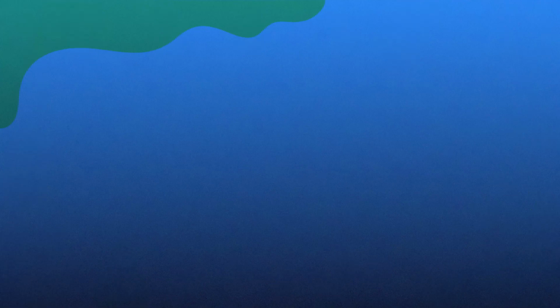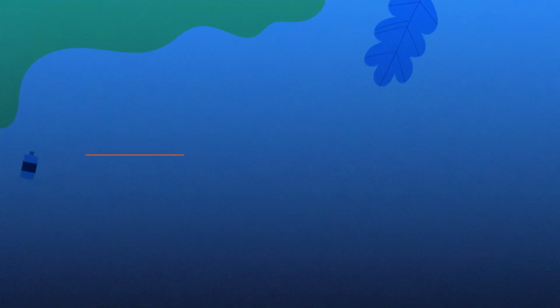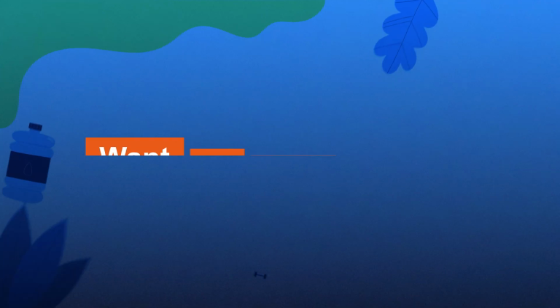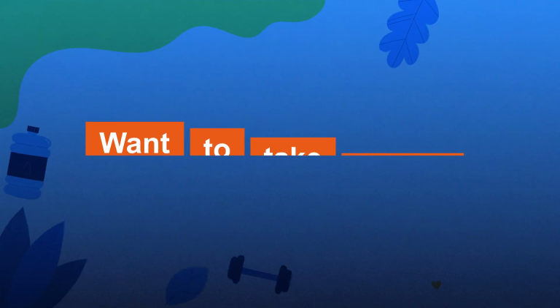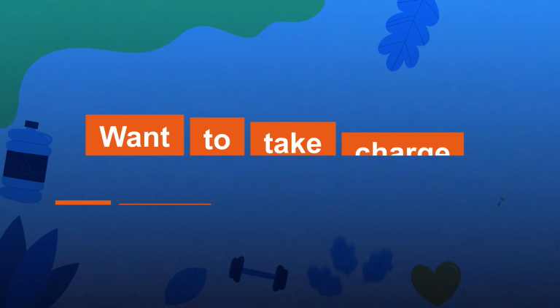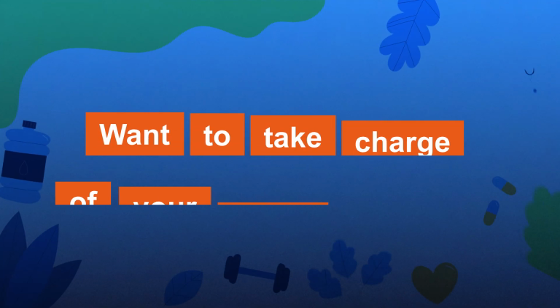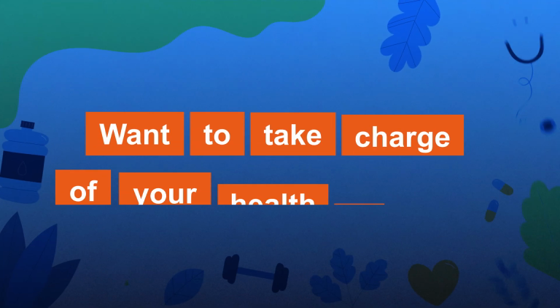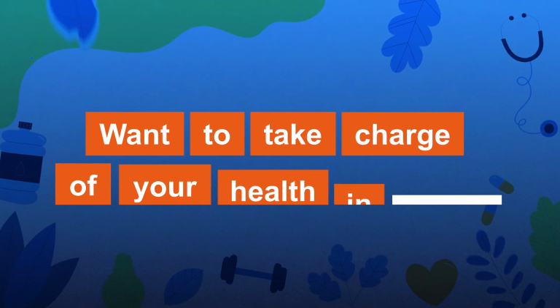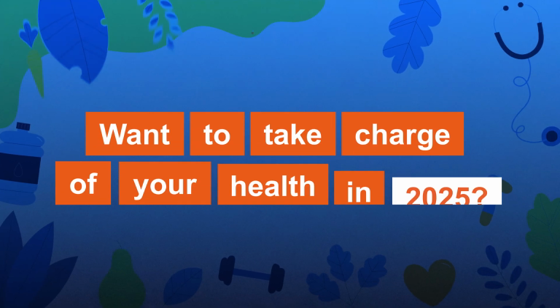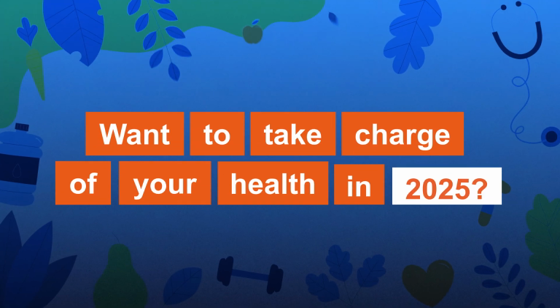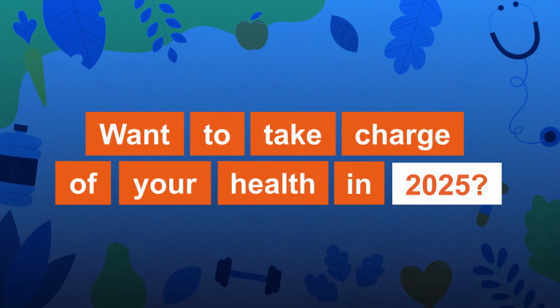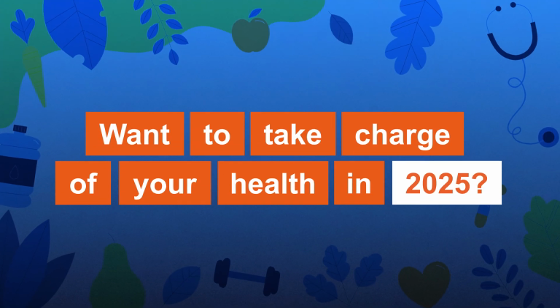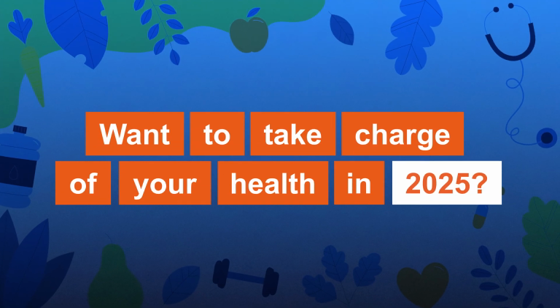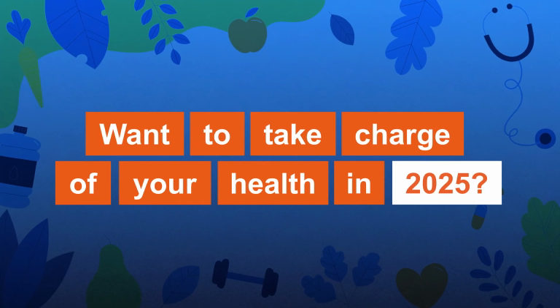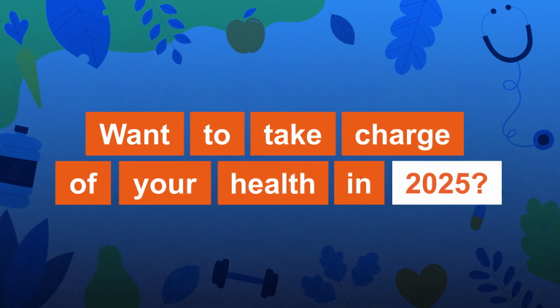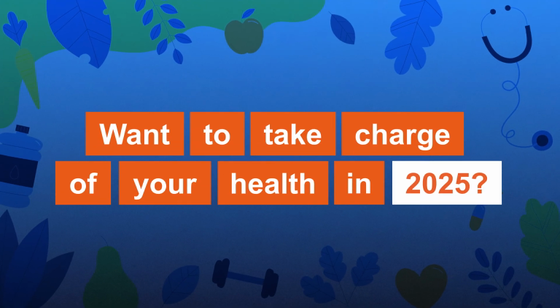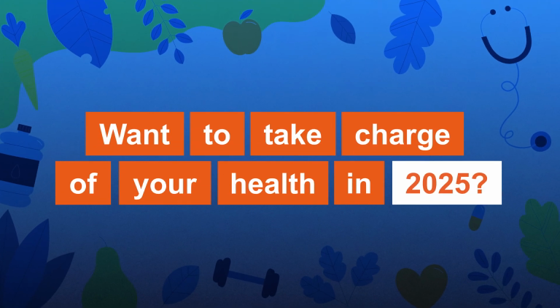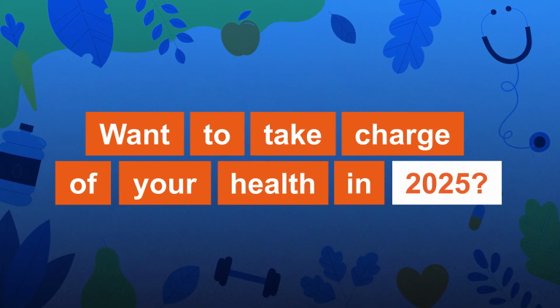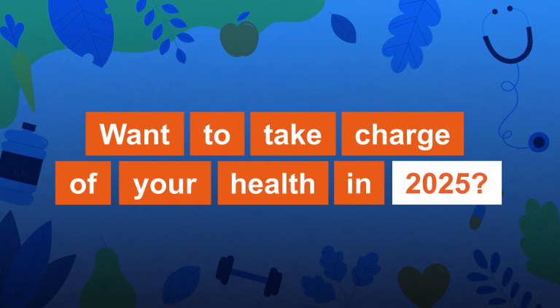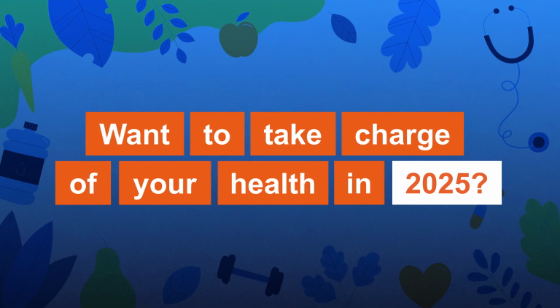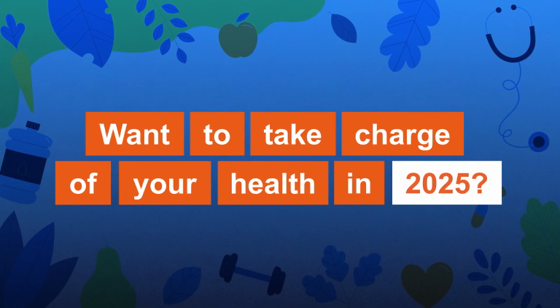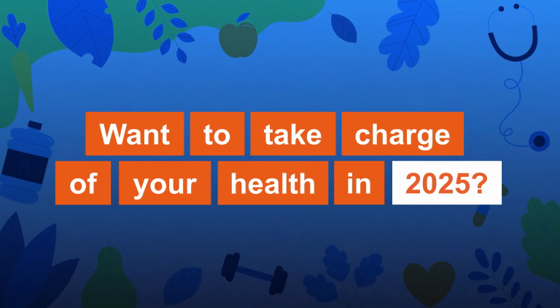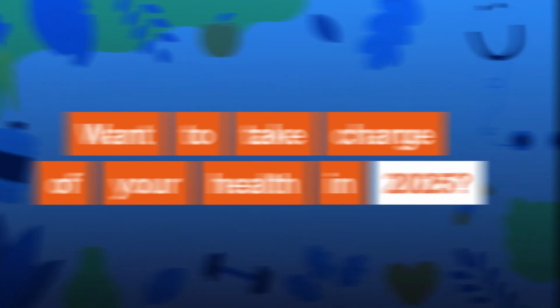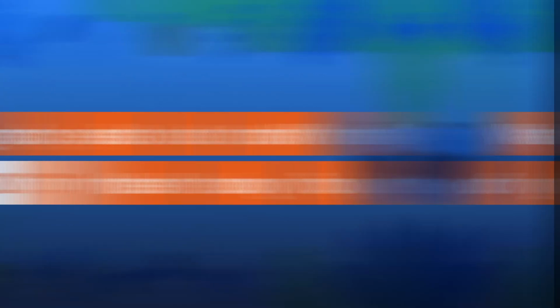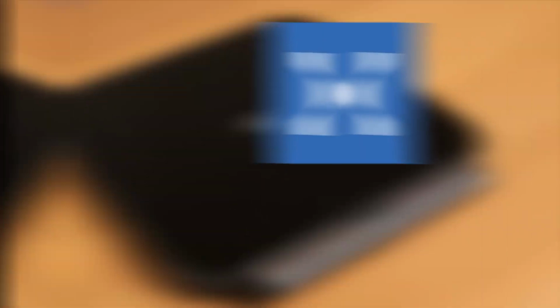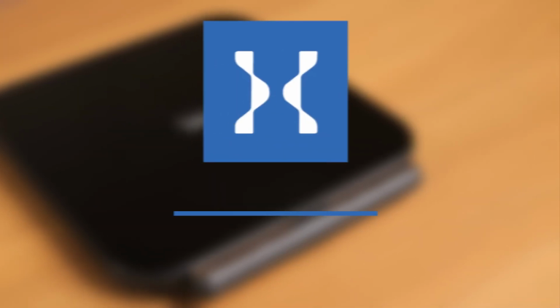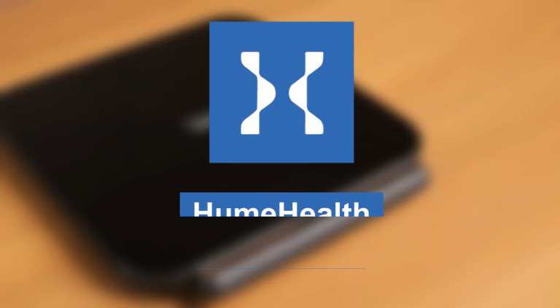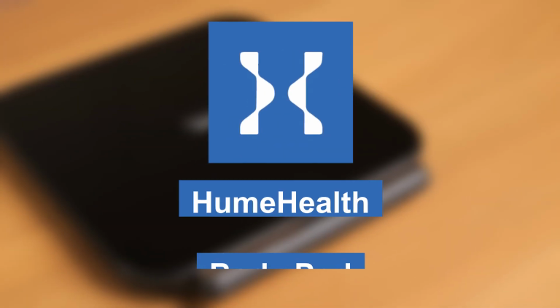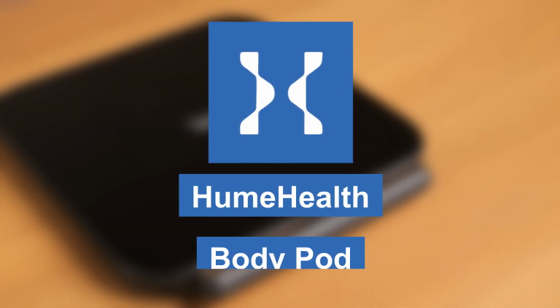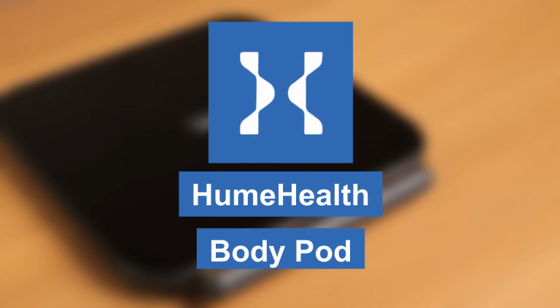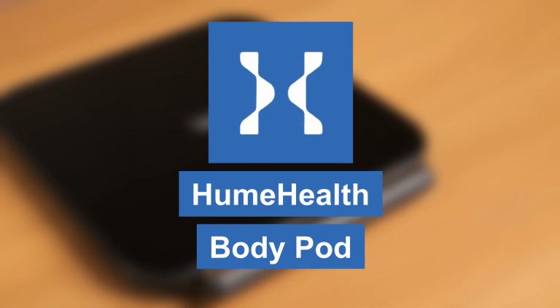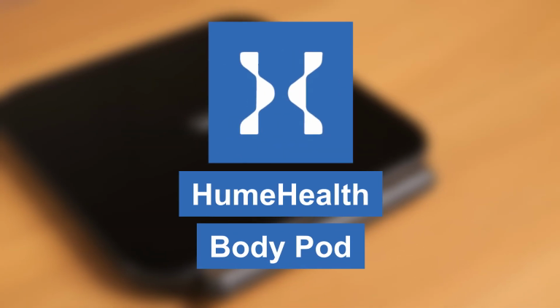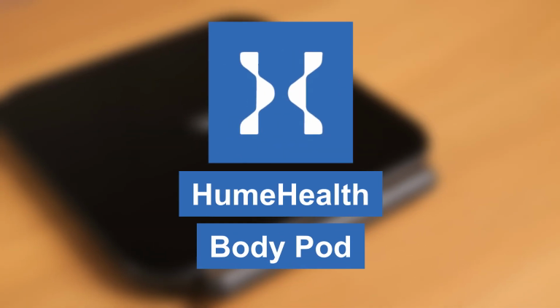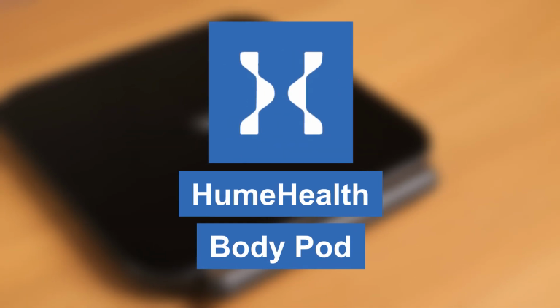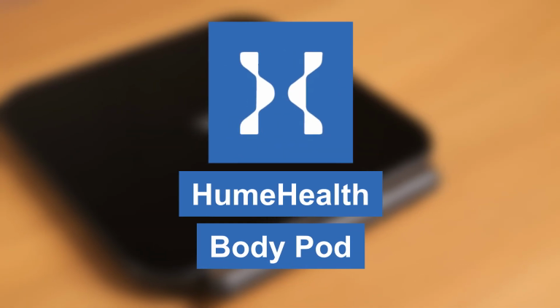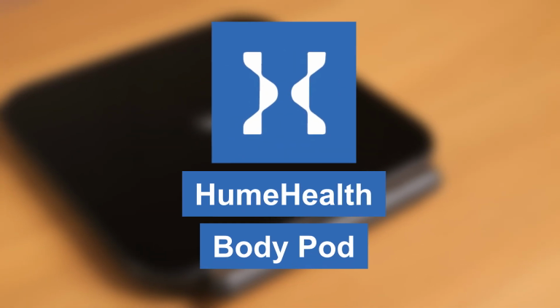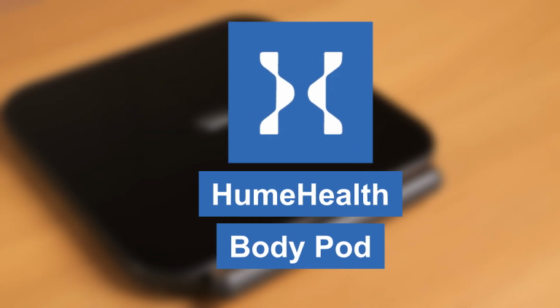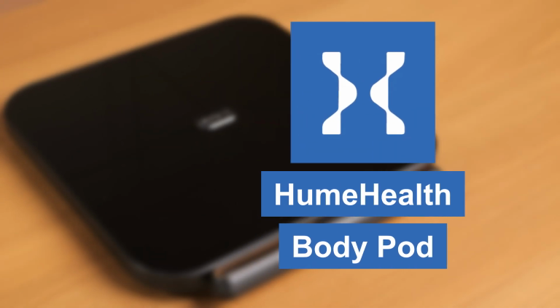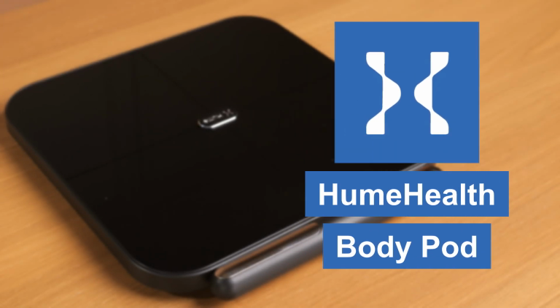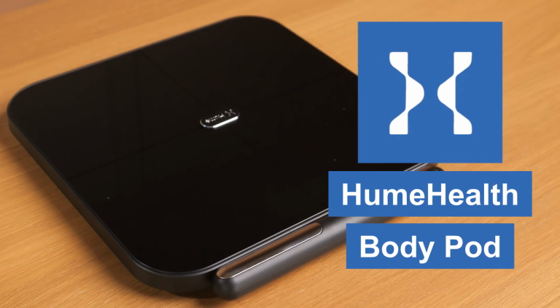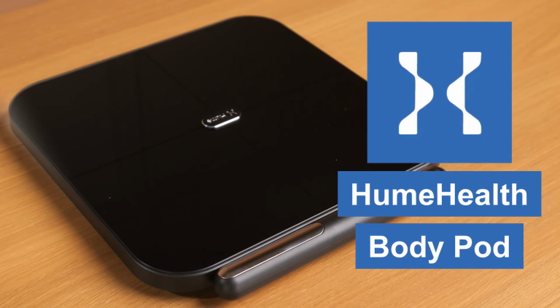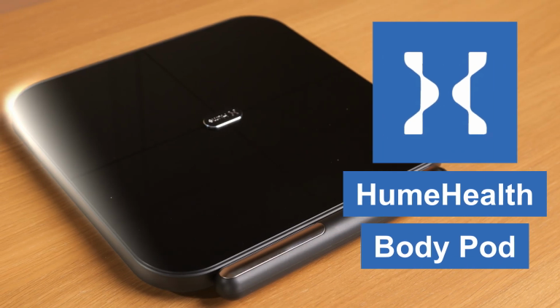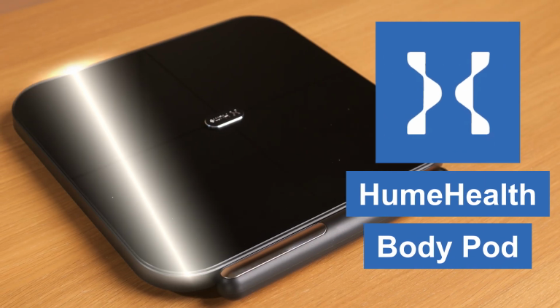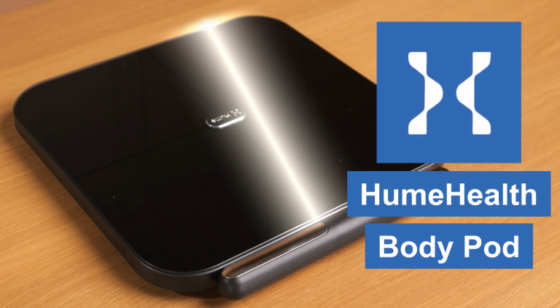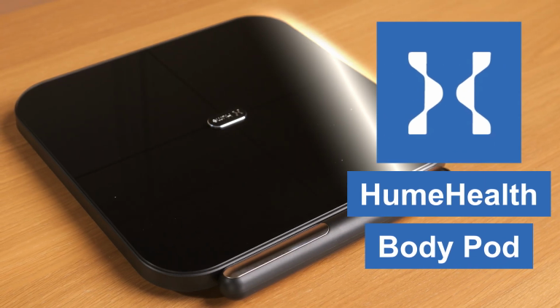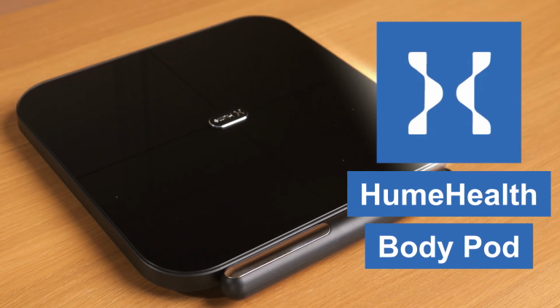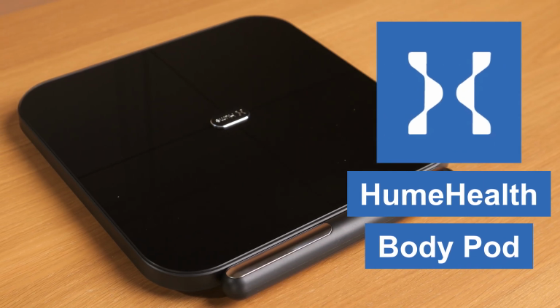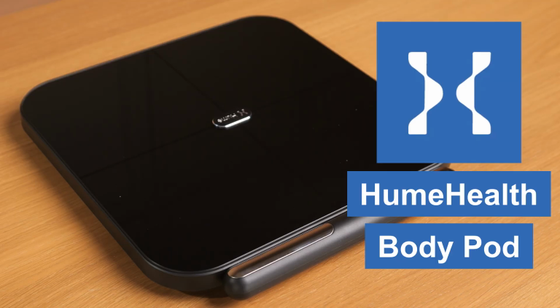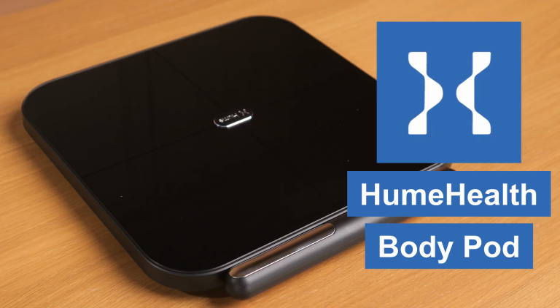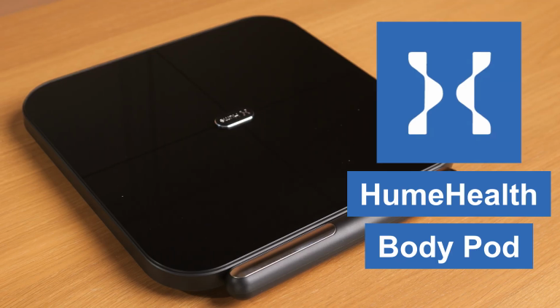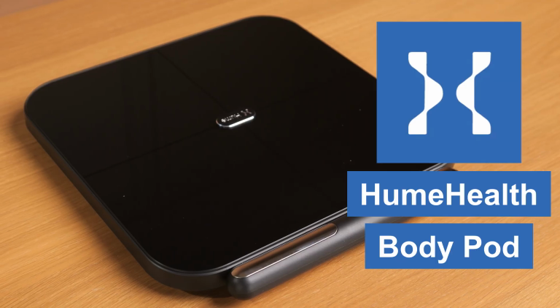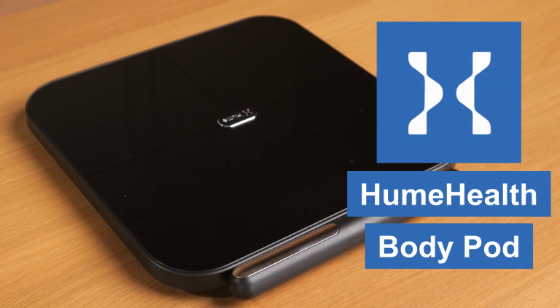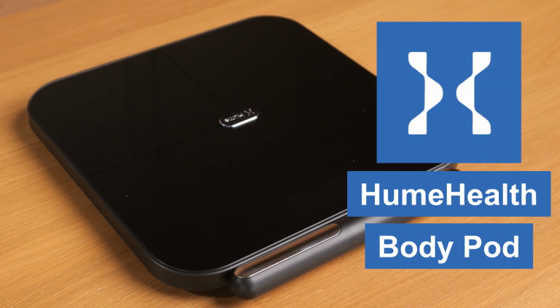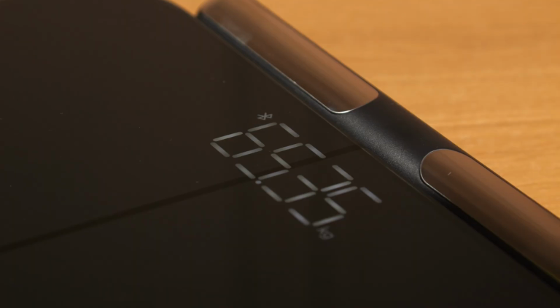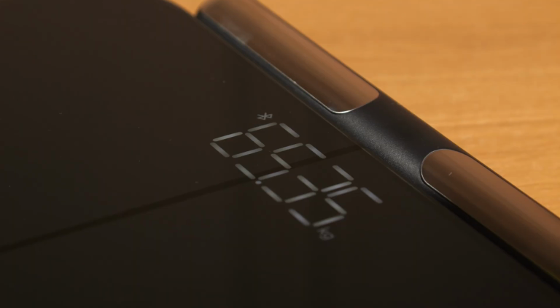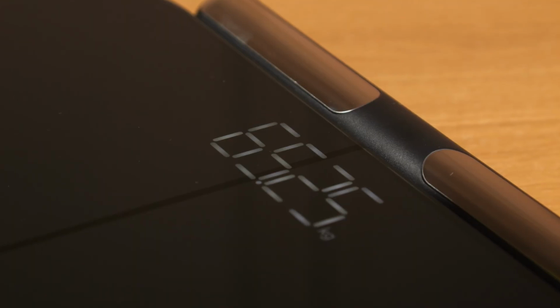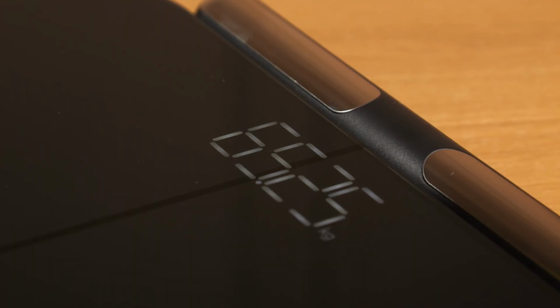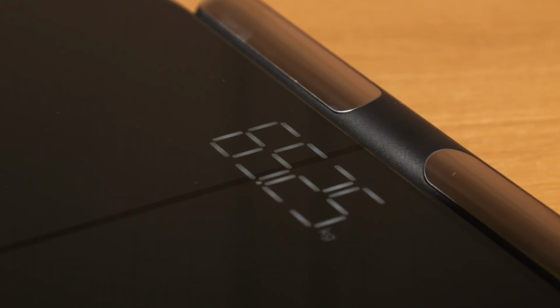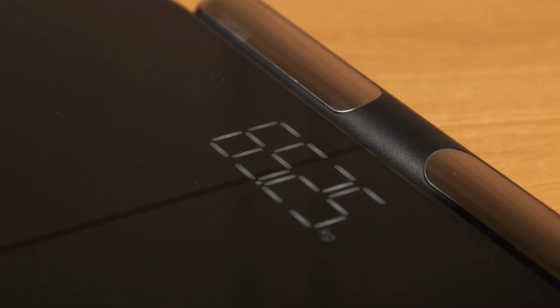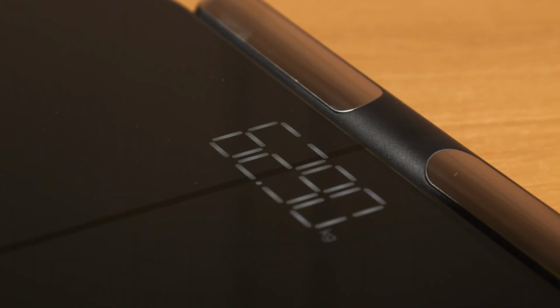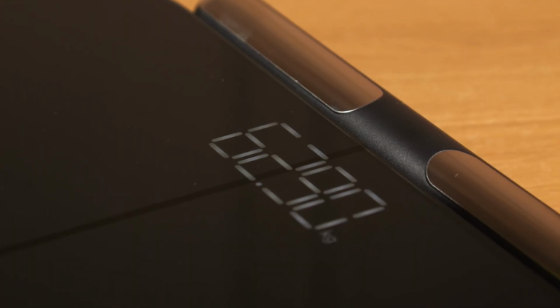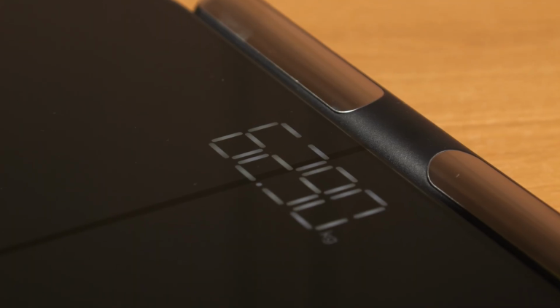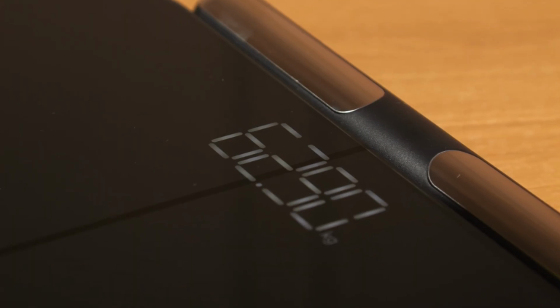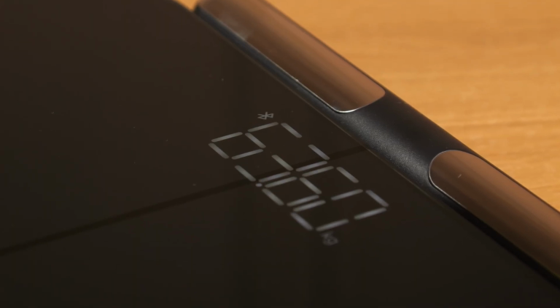Want to take charge of your health in 2025? Meet the Hume Health Body Pot, a smart scale designed to give you more than just numbers on a screen.